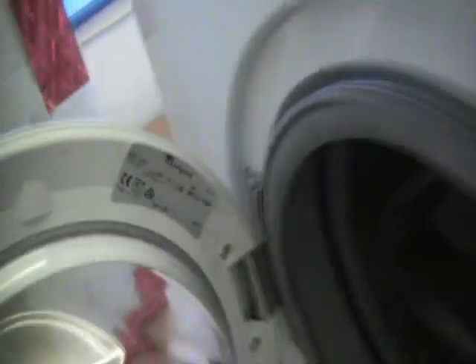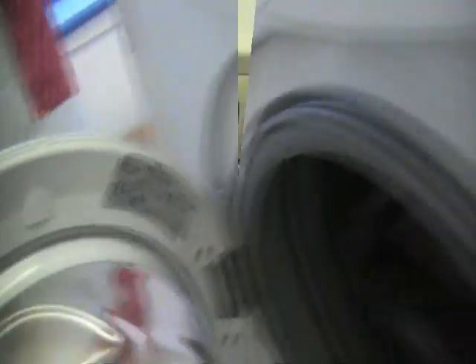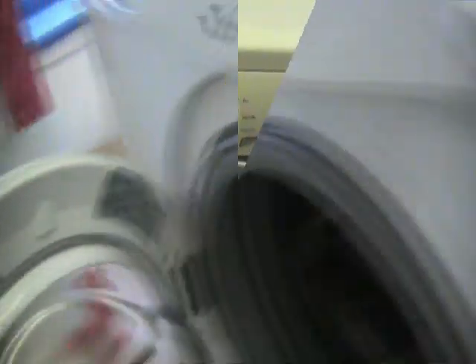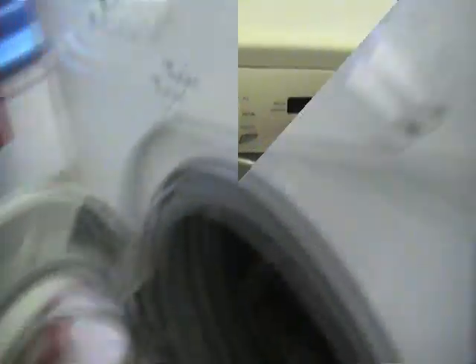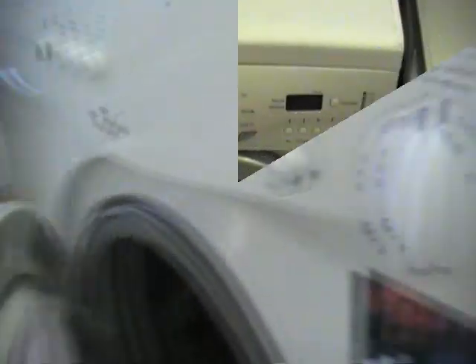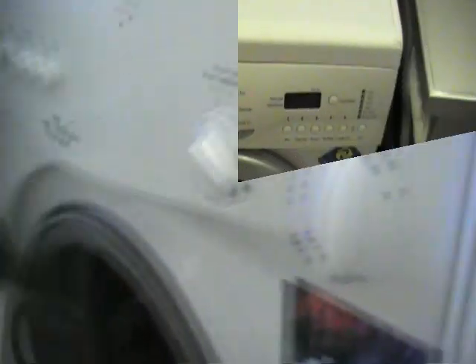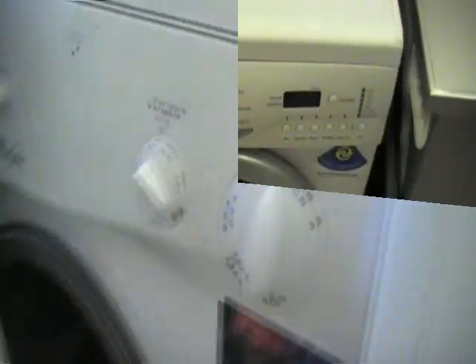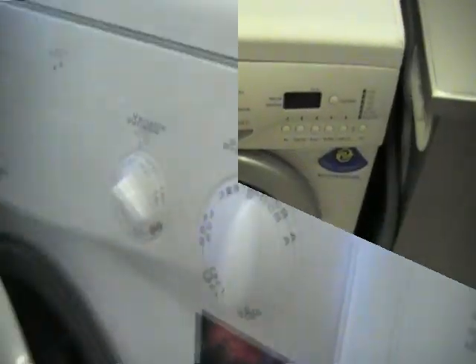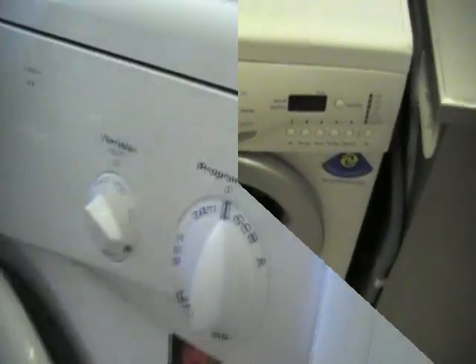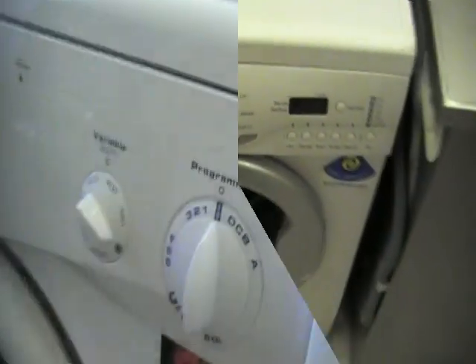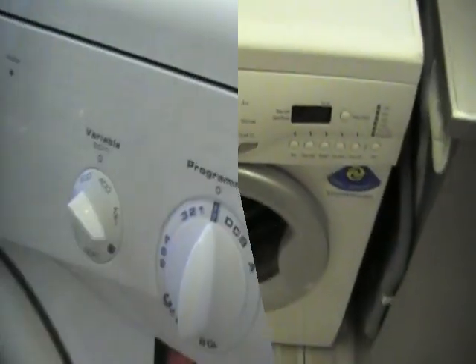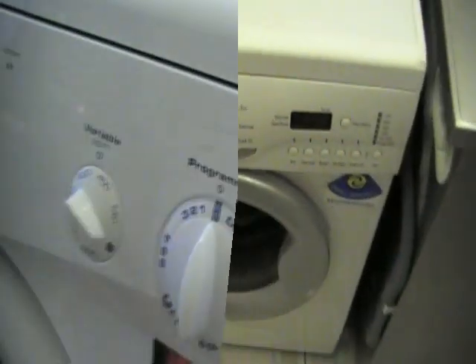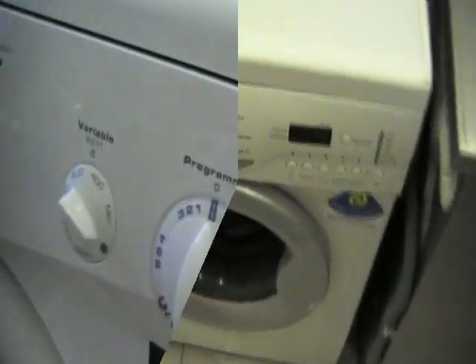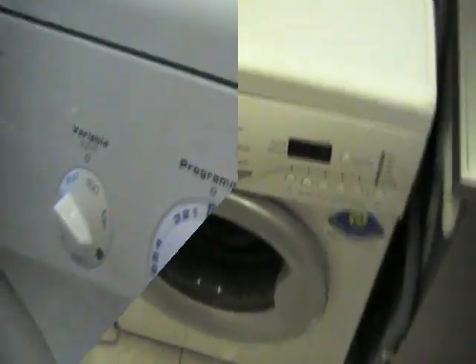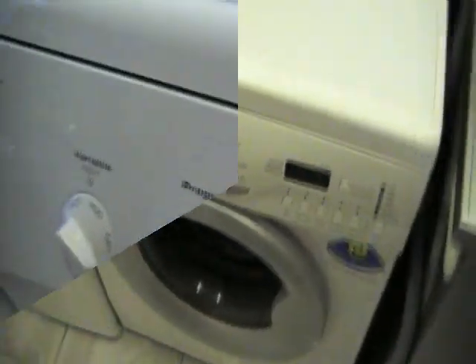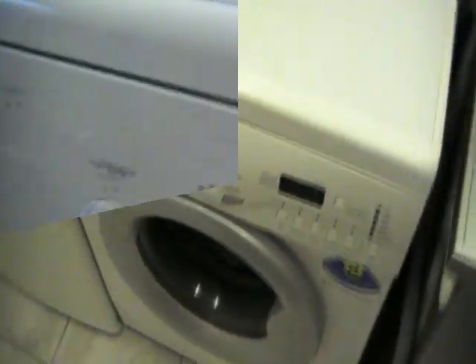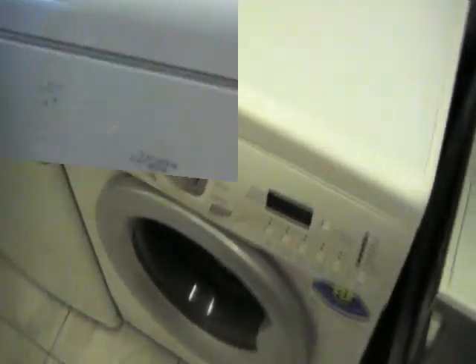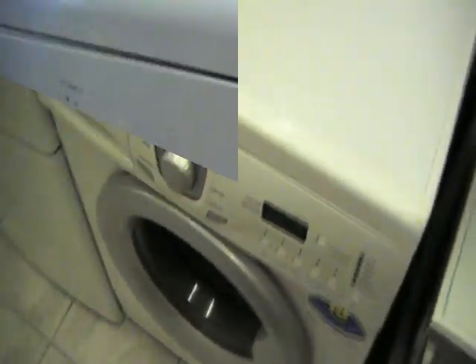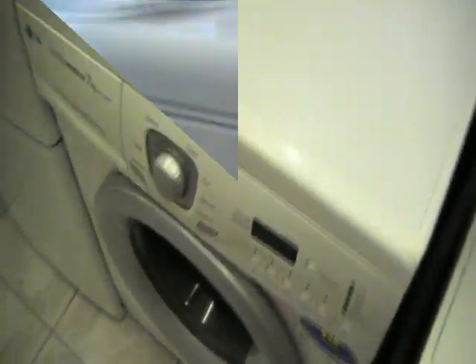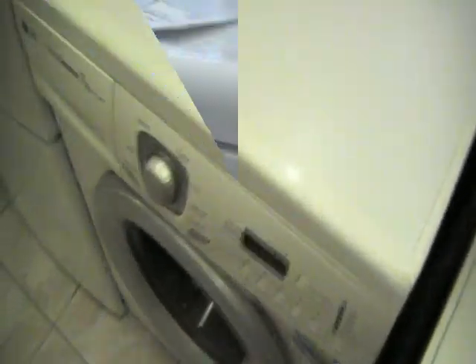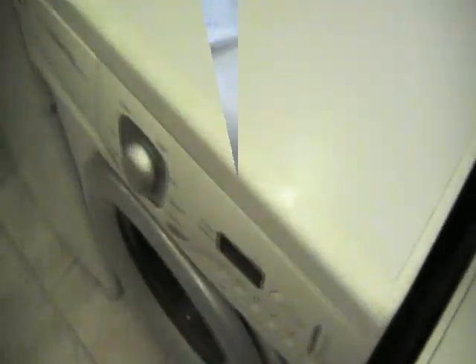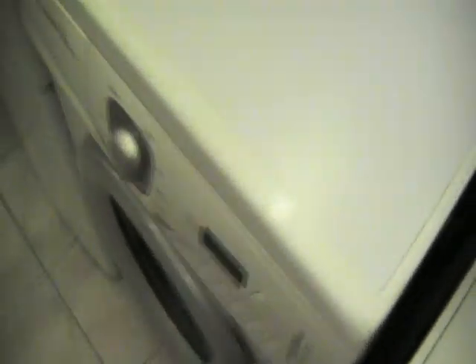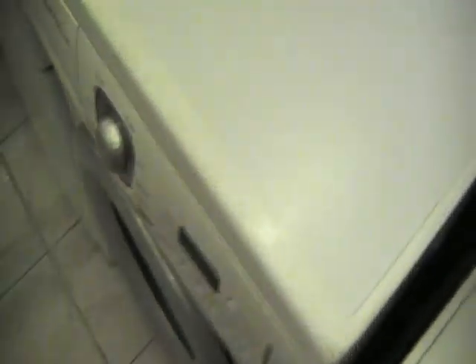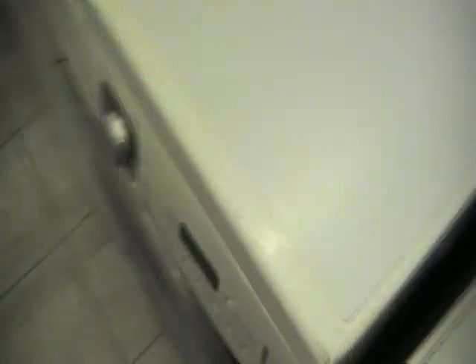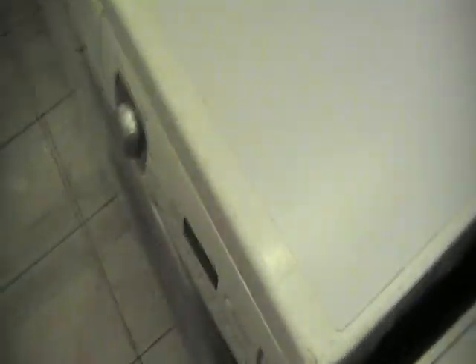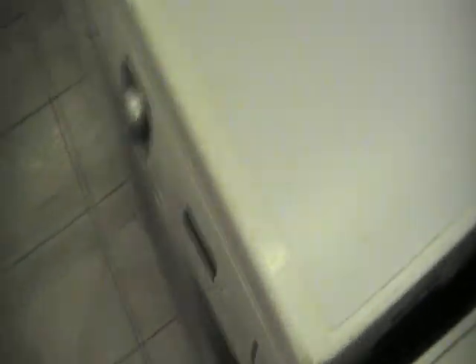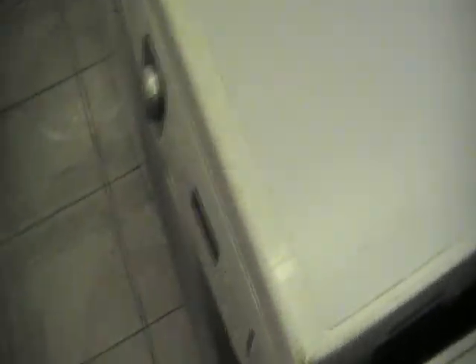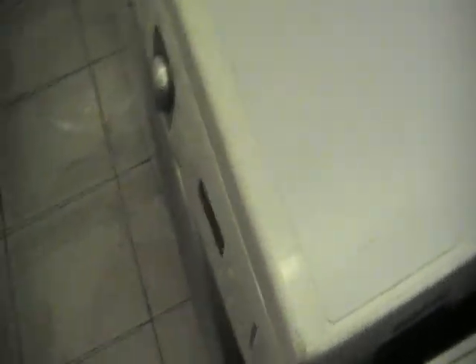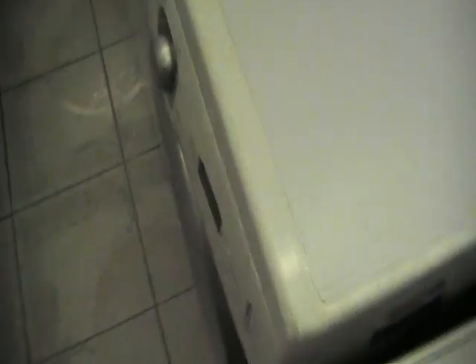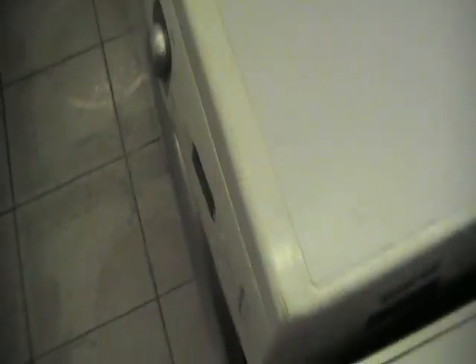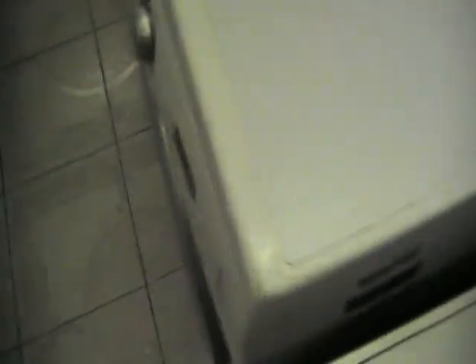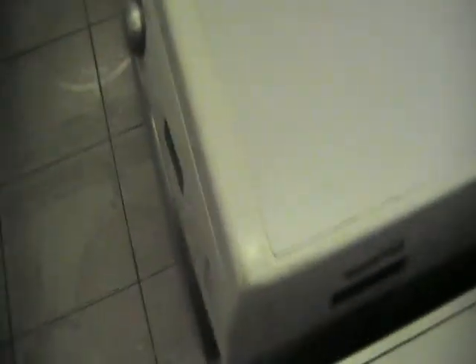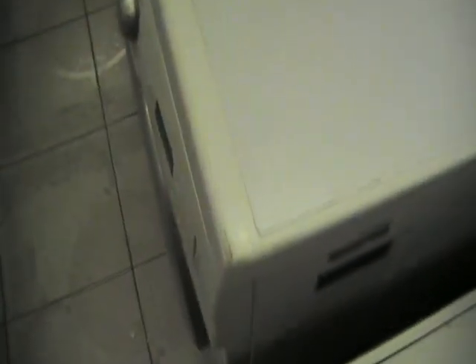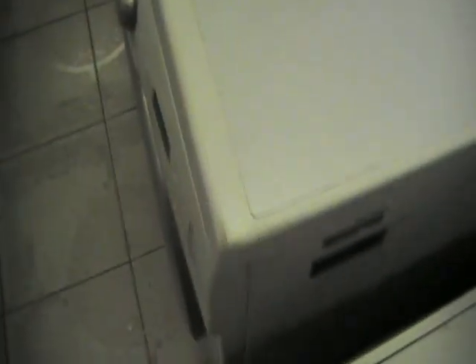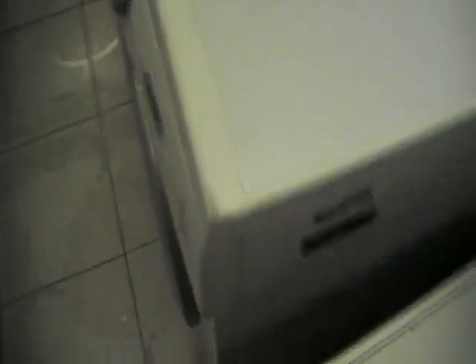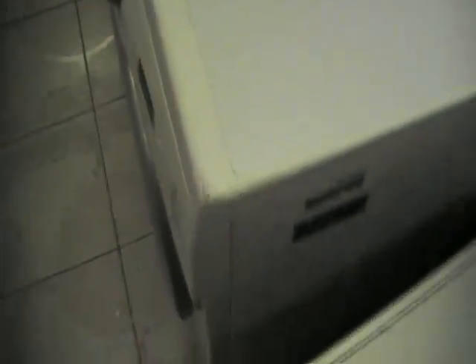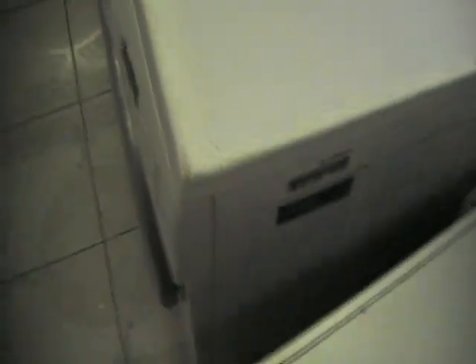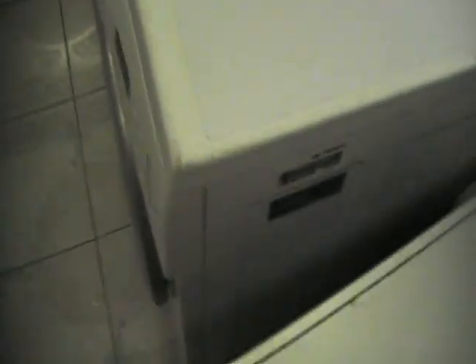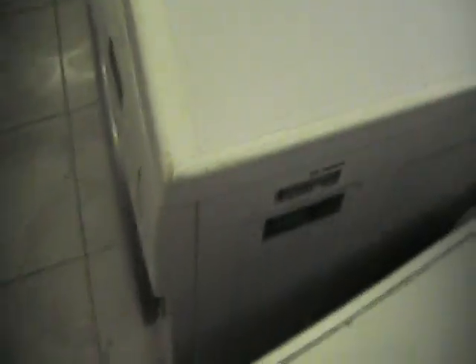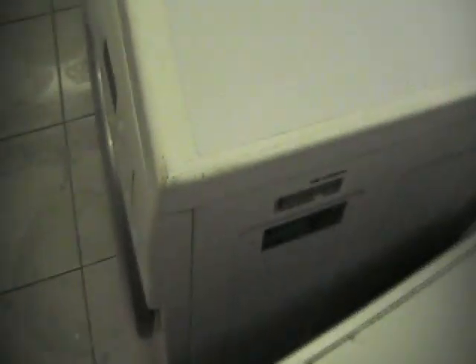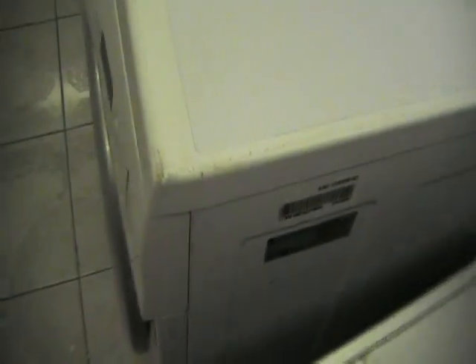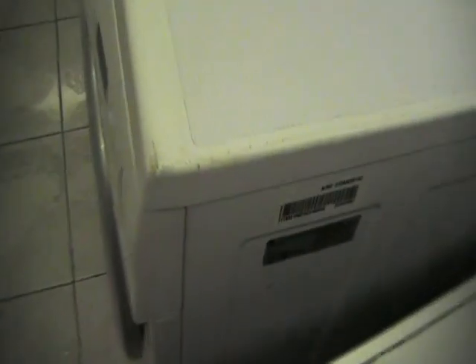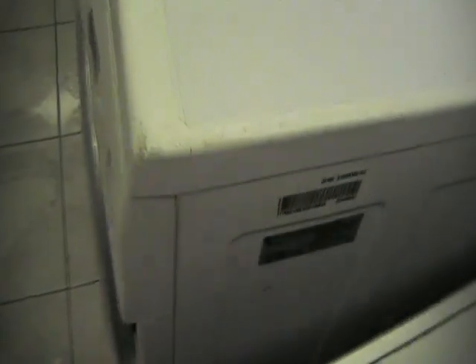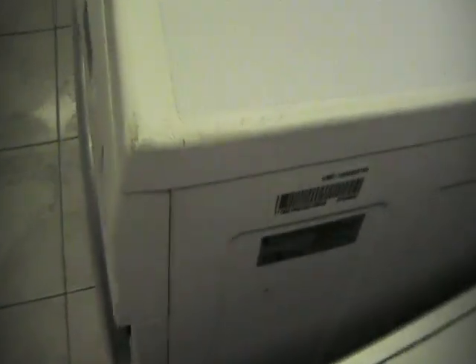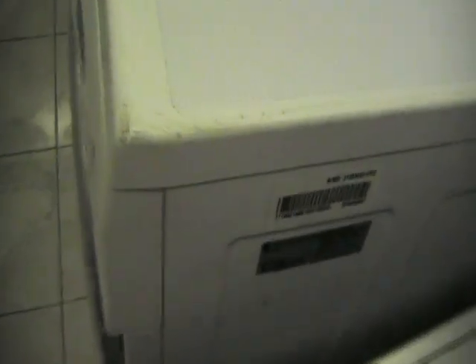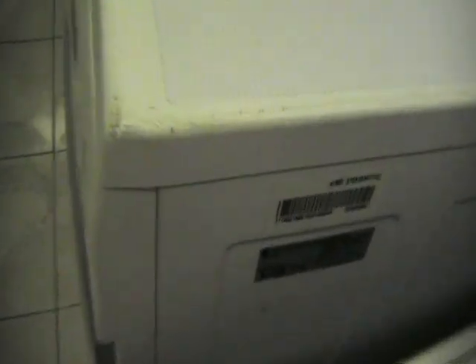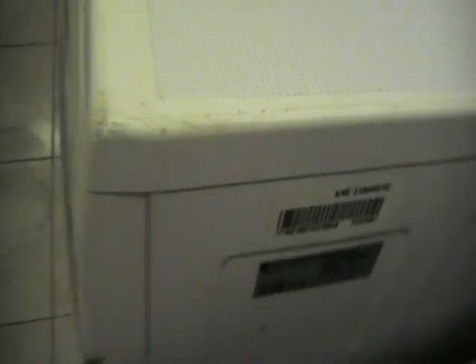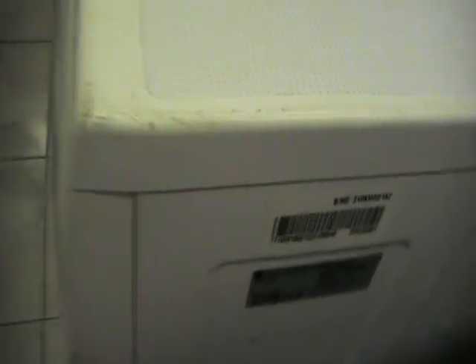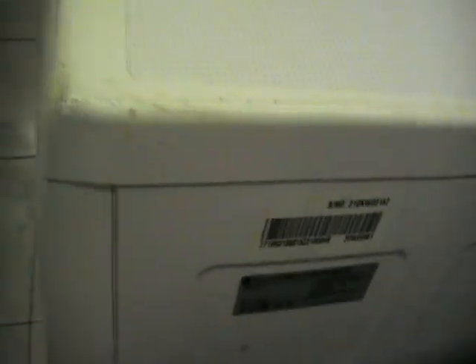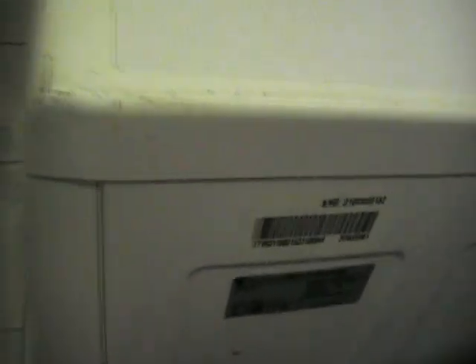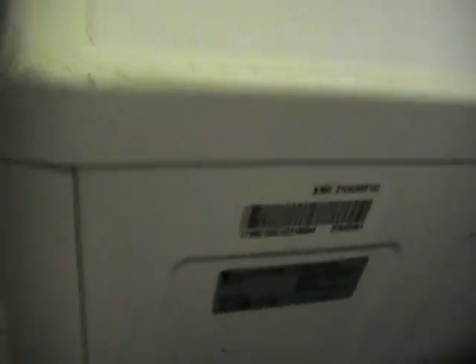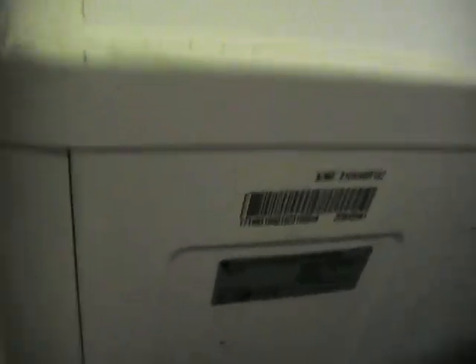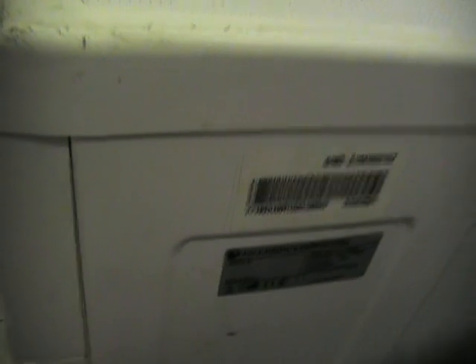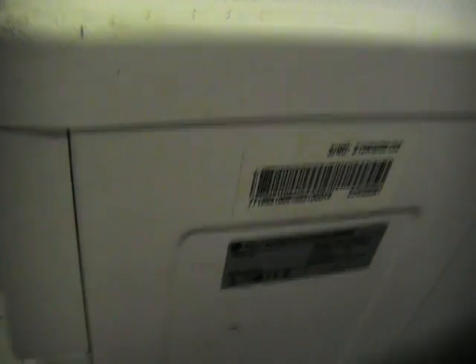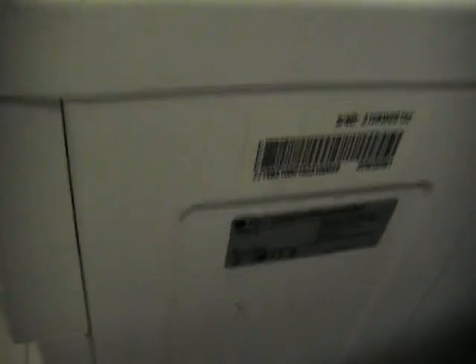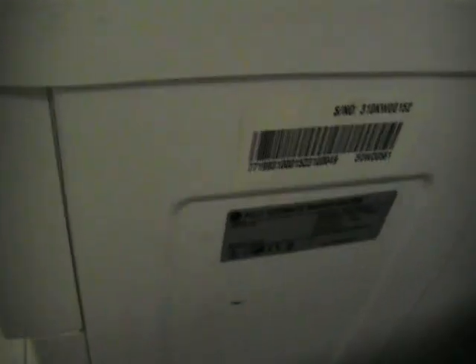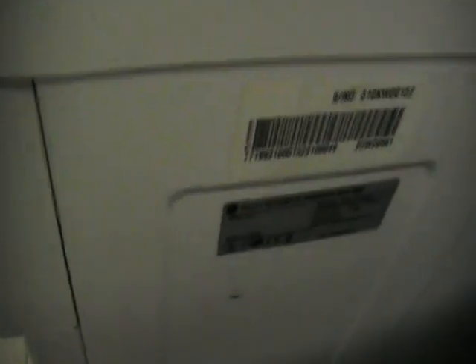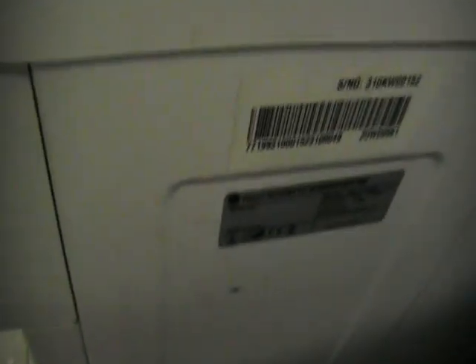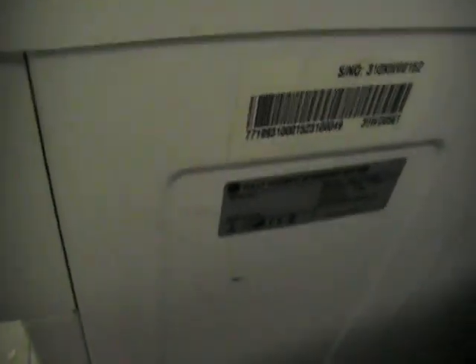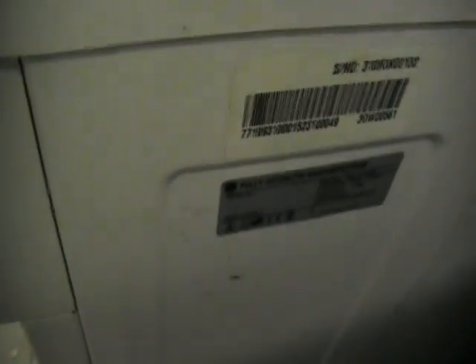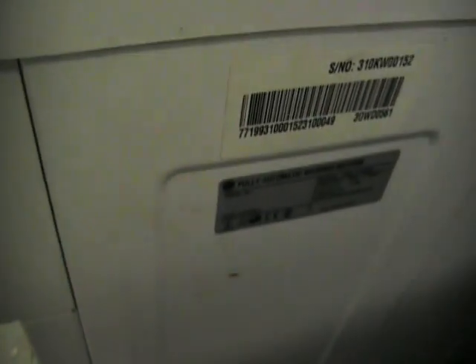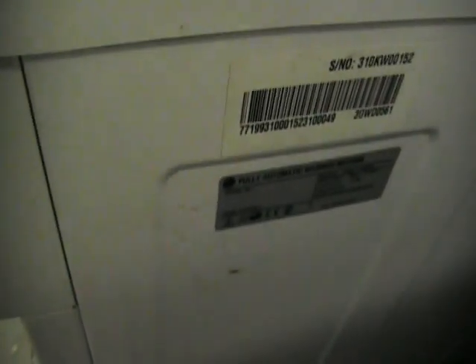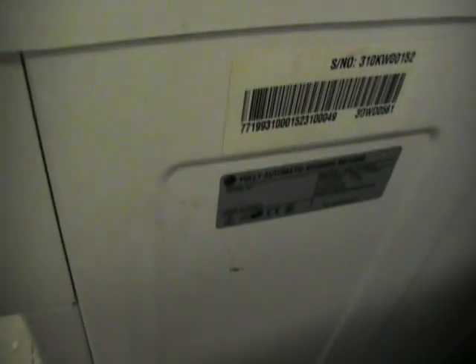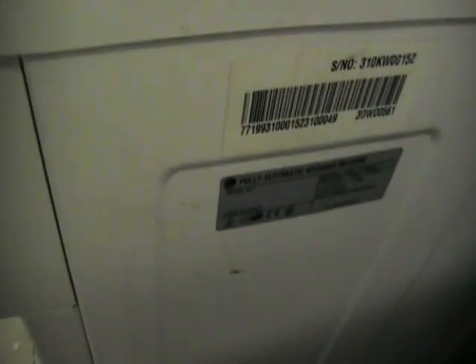Sometimes manufacturers put it on the side of the machine, and a common one is on the rear of the machine.